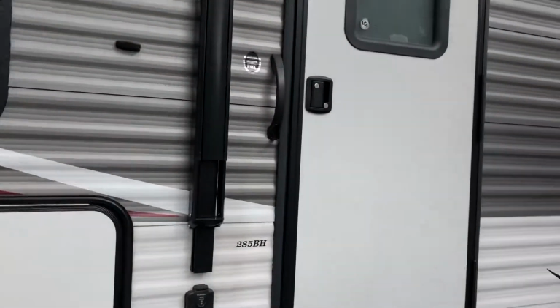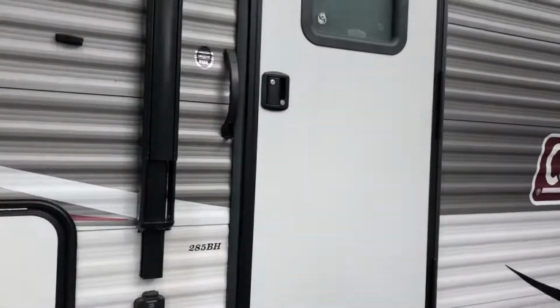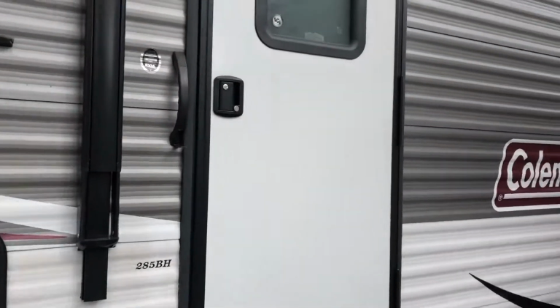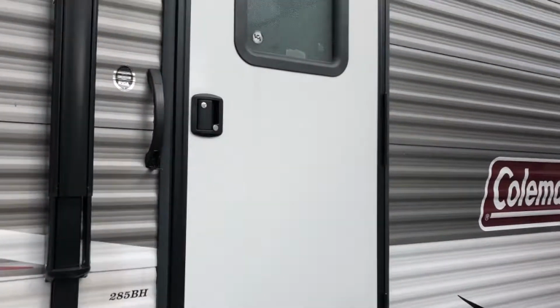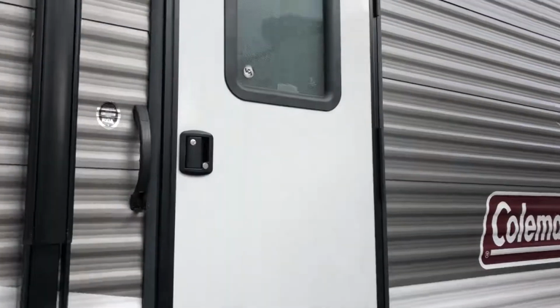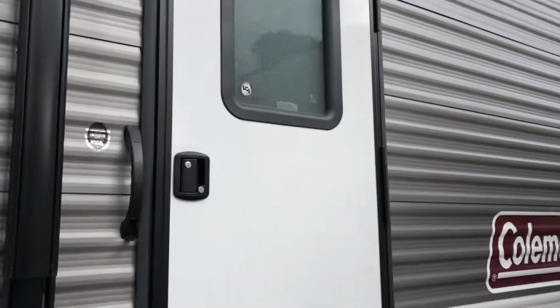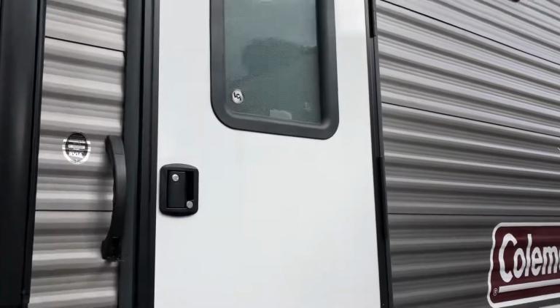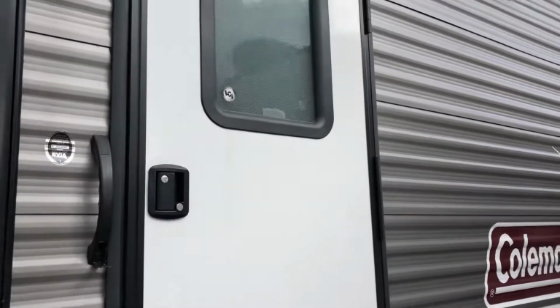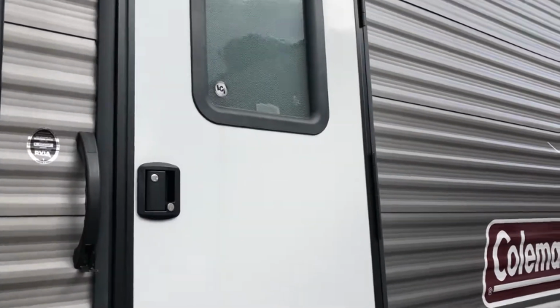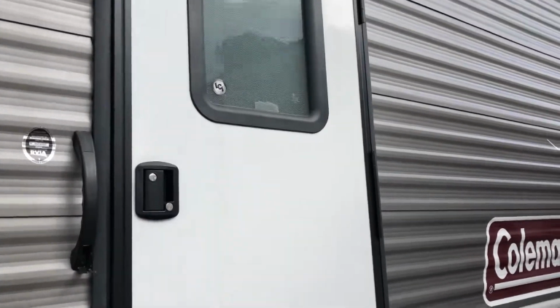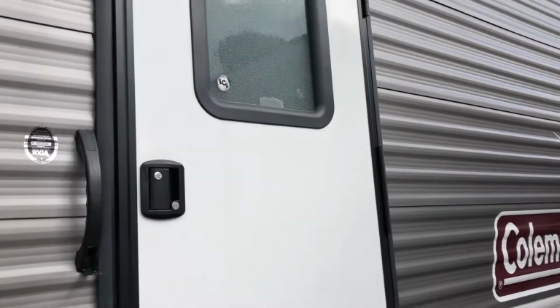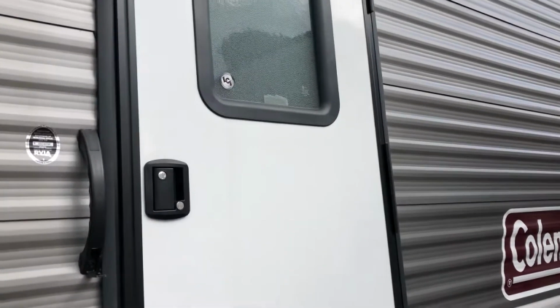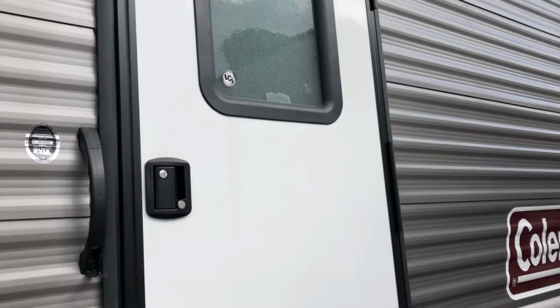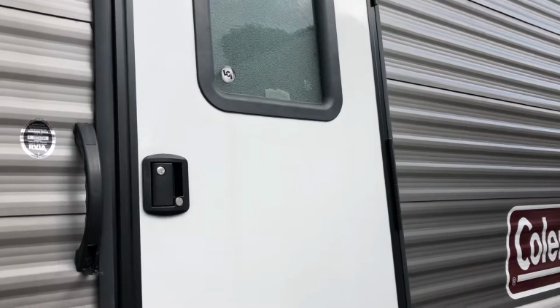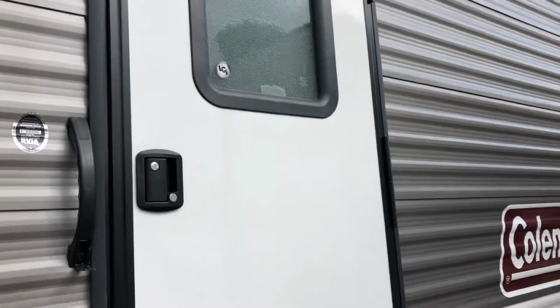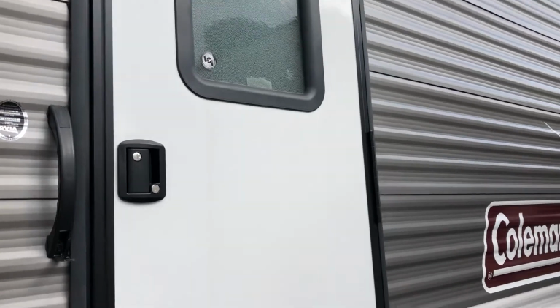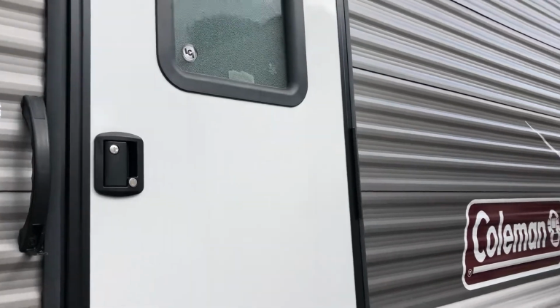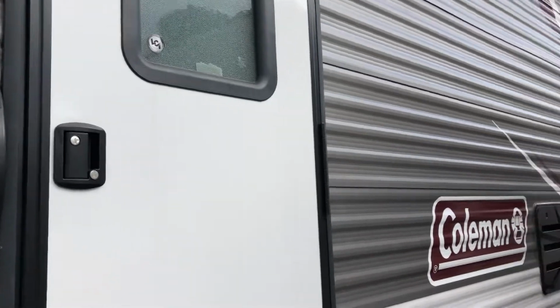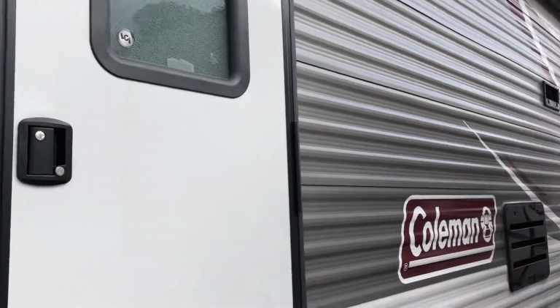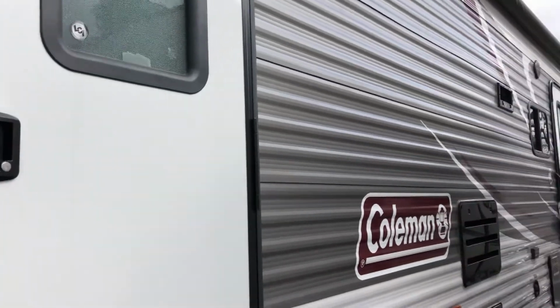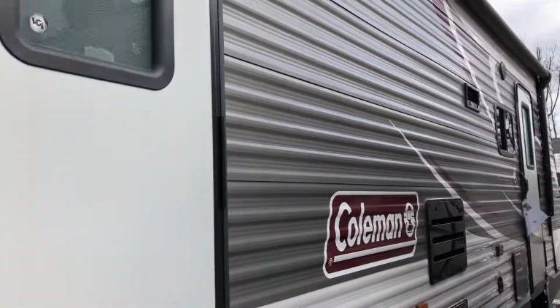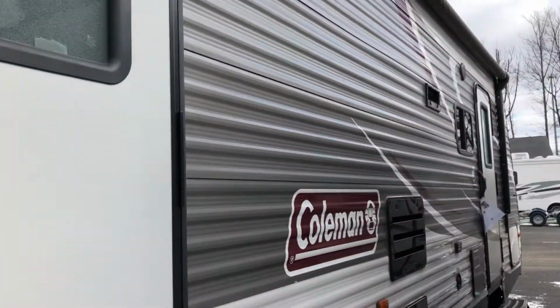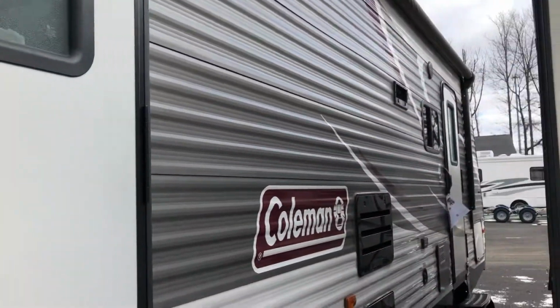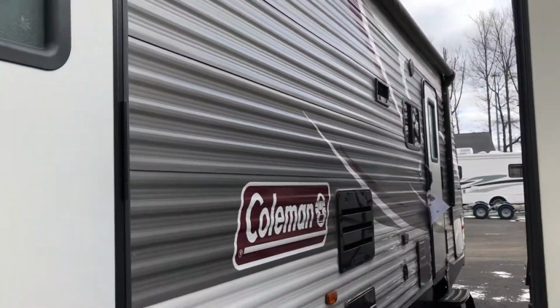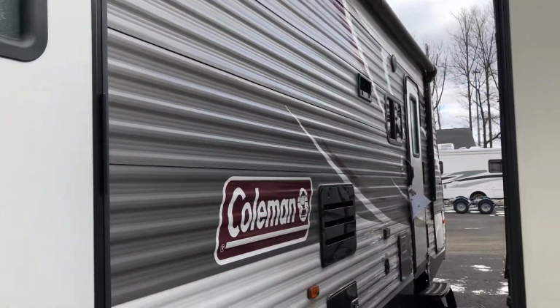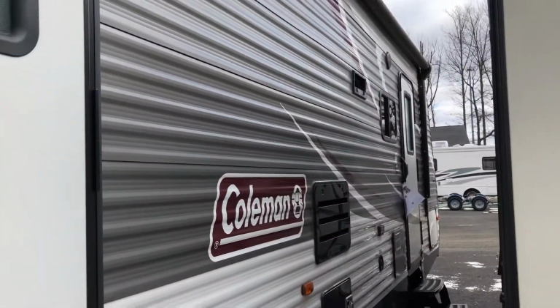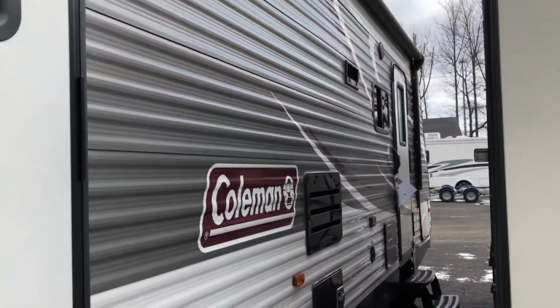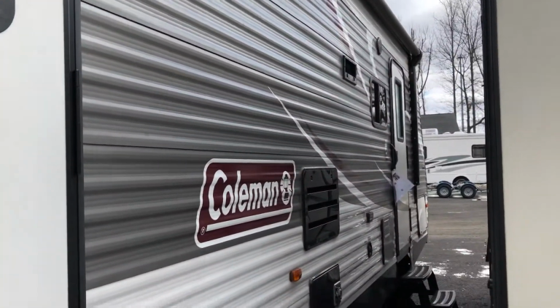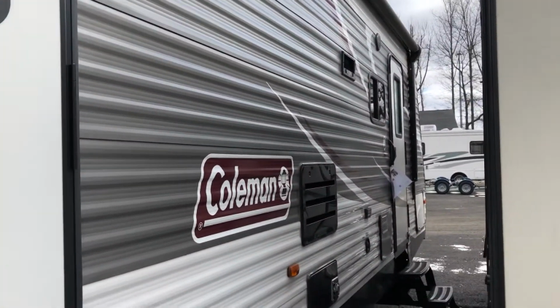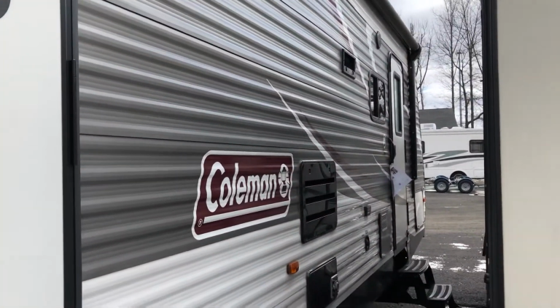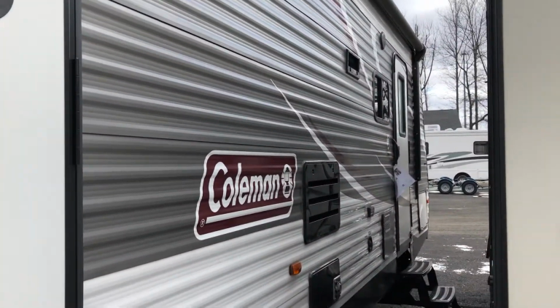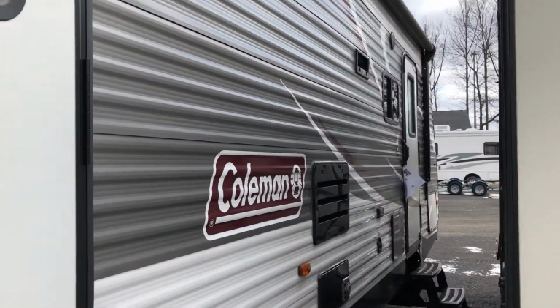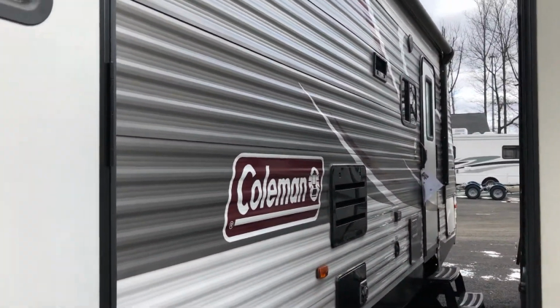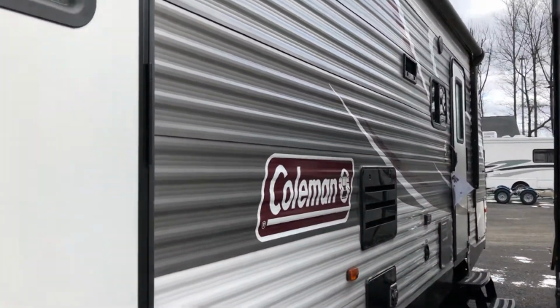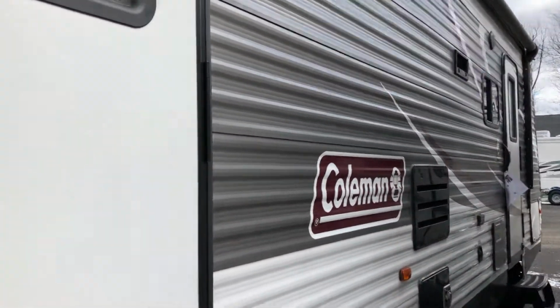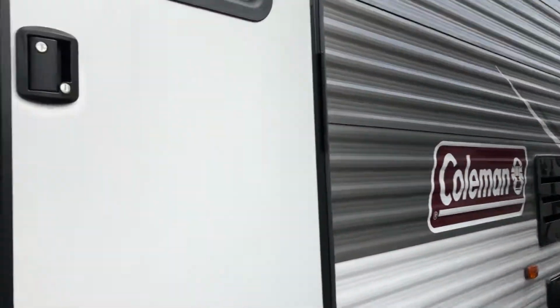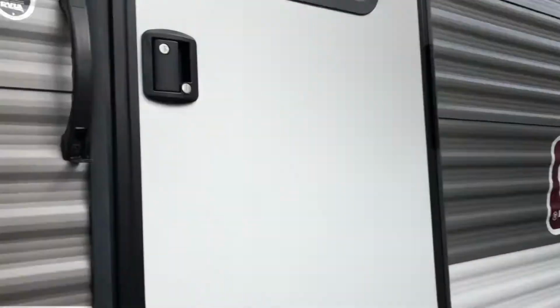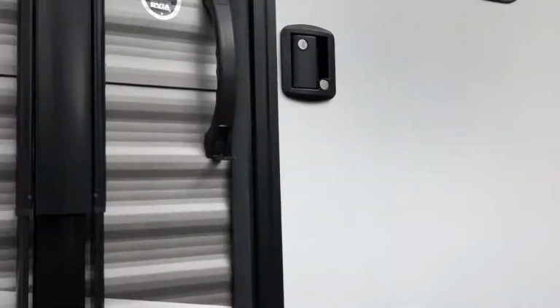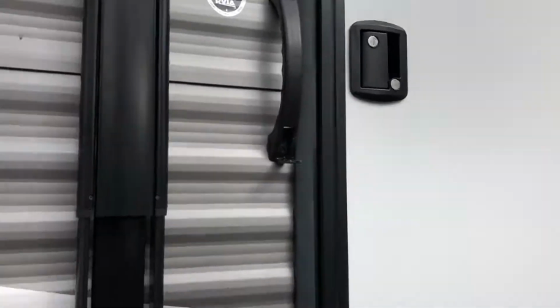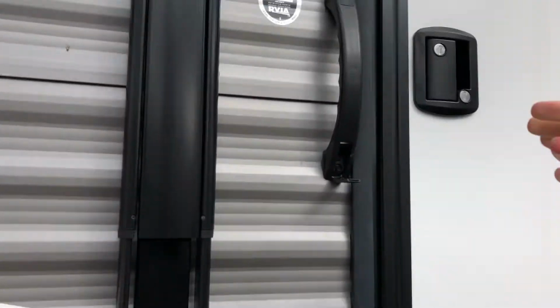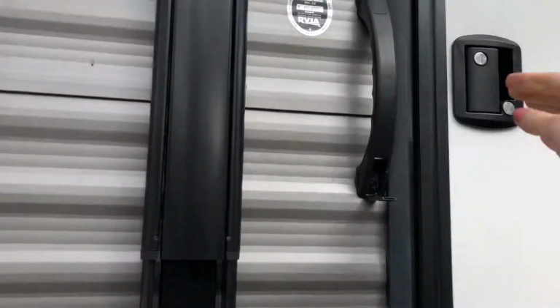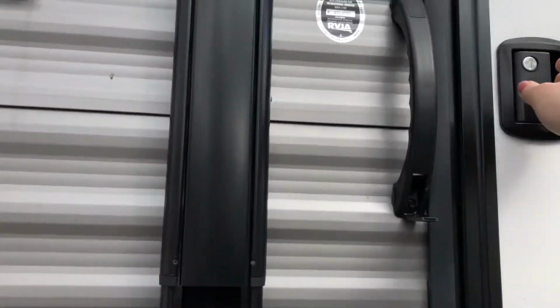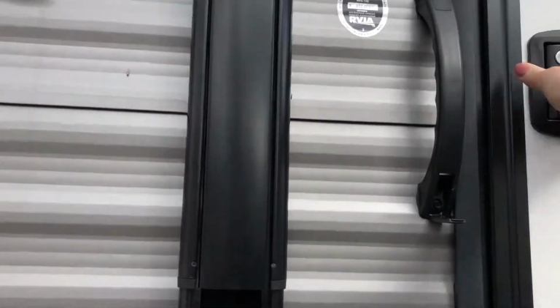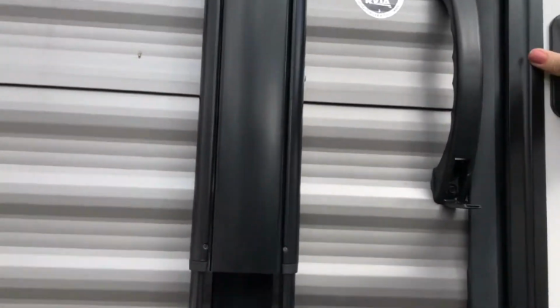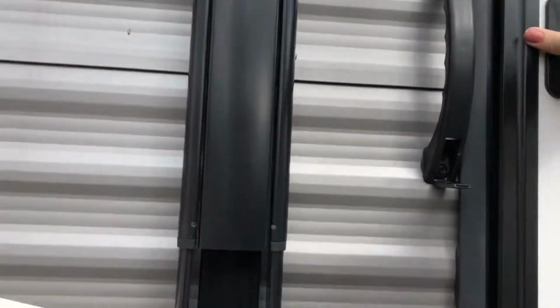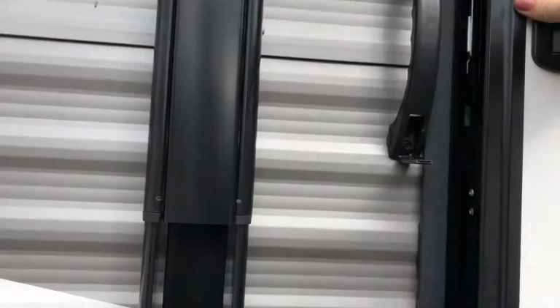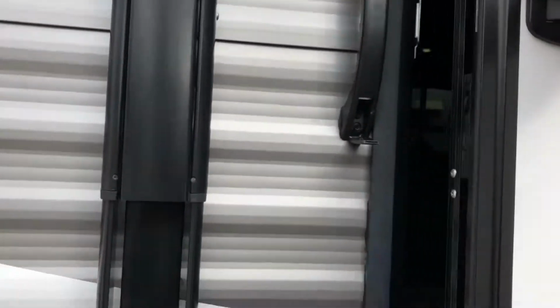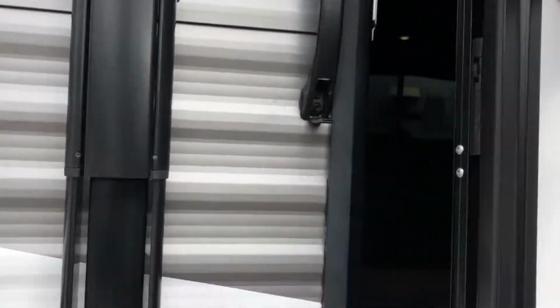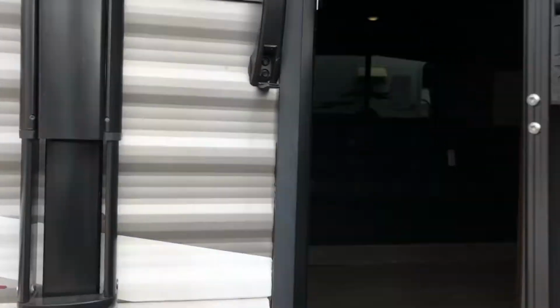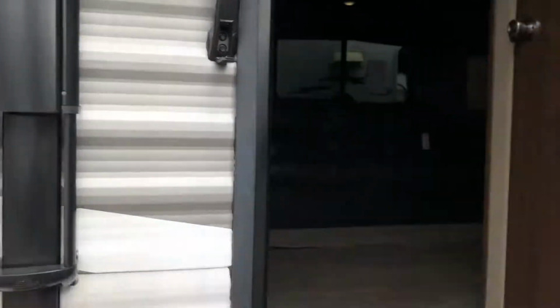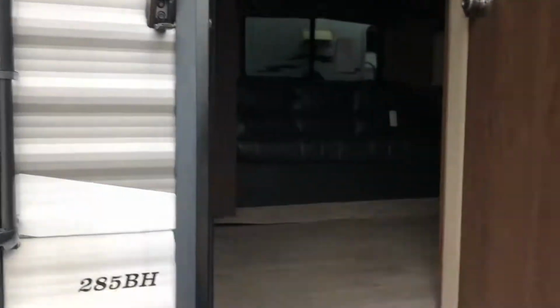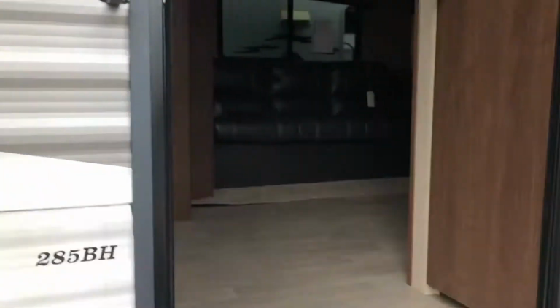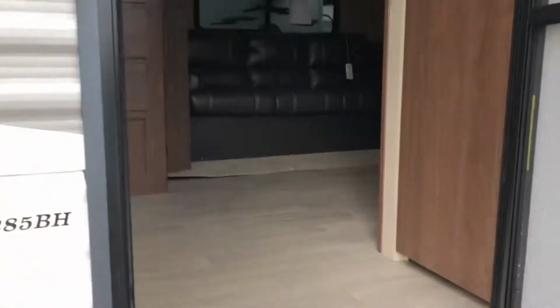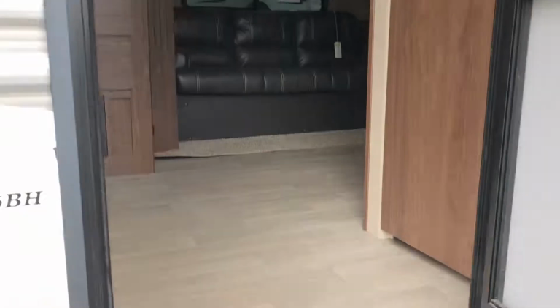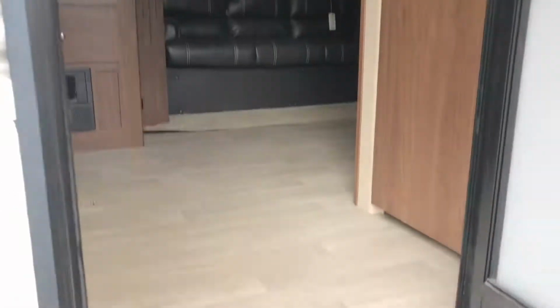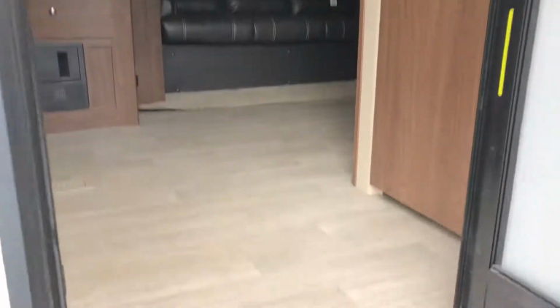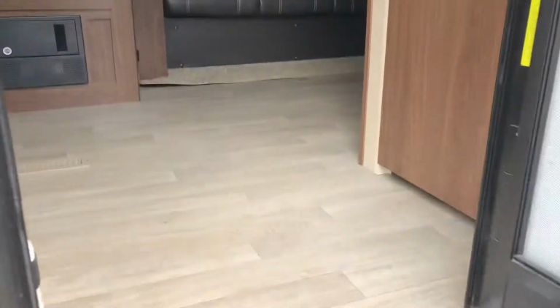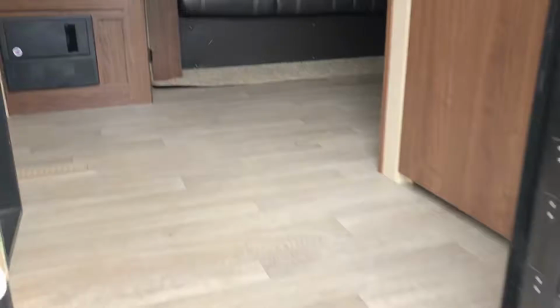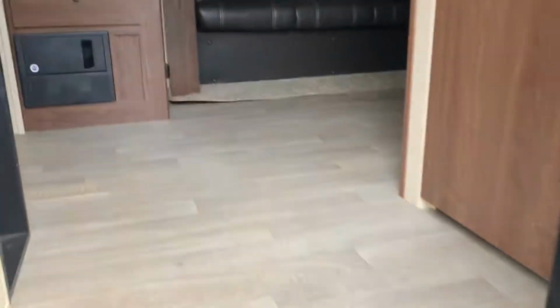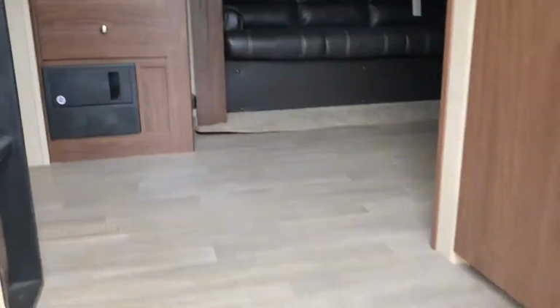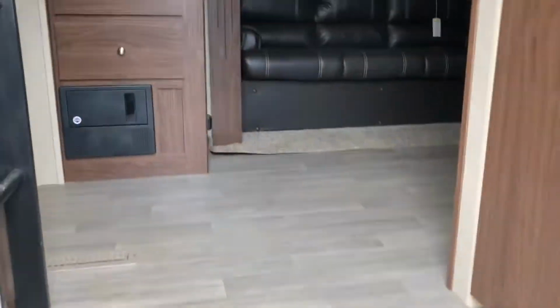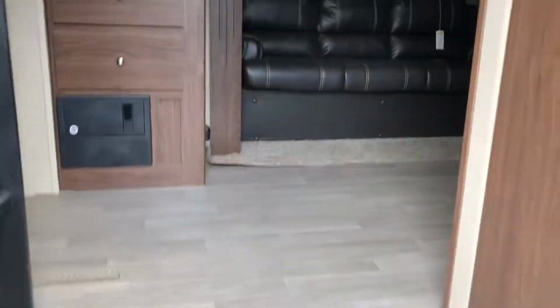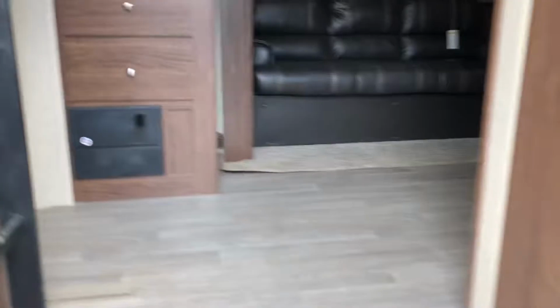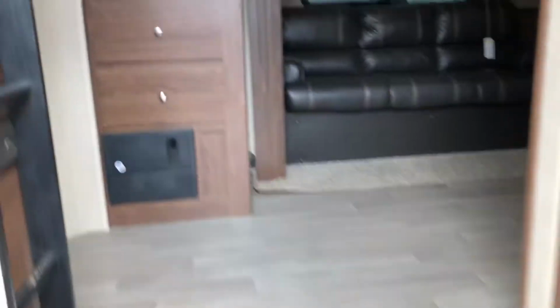There are two entryway doors — one which we're about to go in and the other leads into the bedroom. So without further ado, let's check it out.